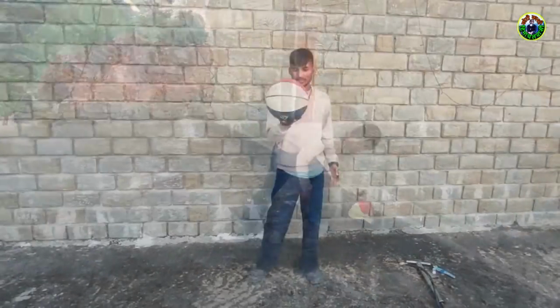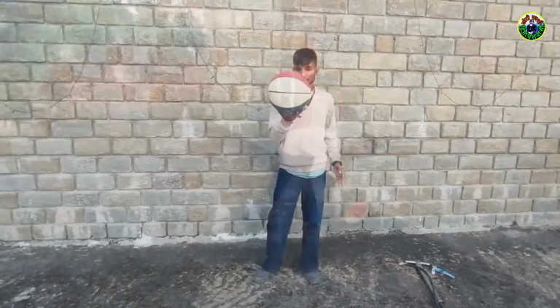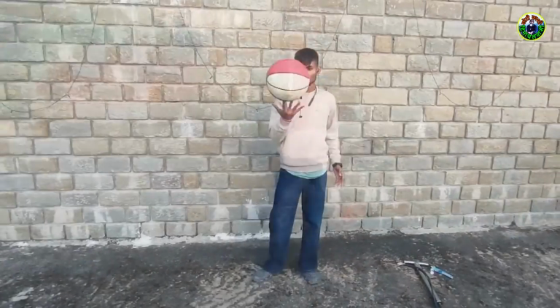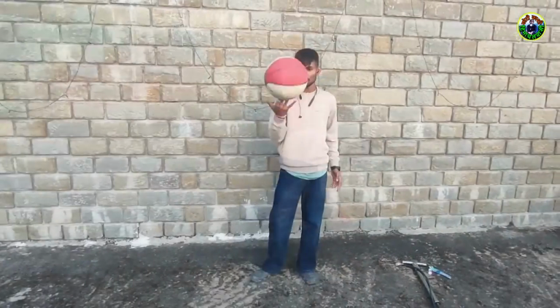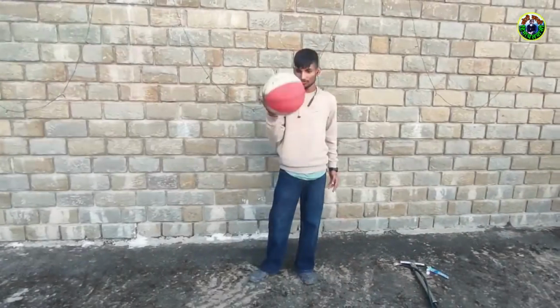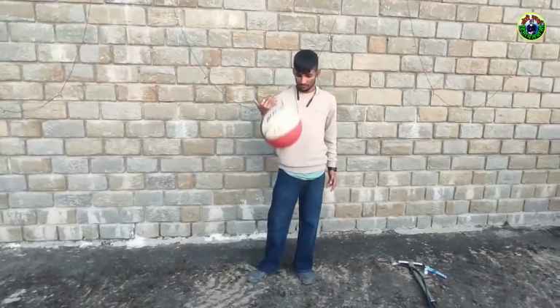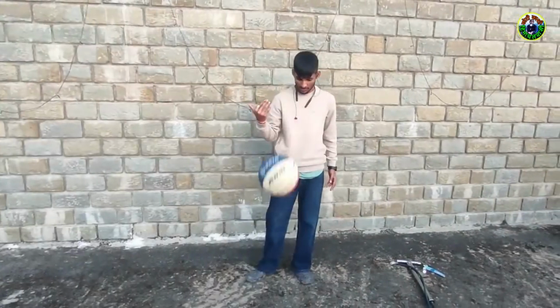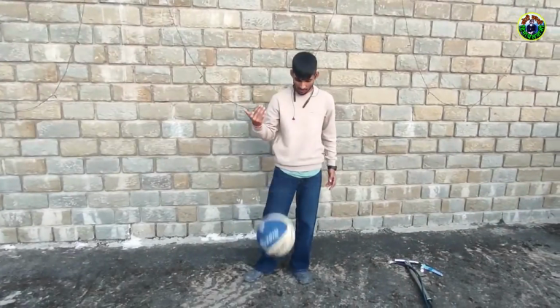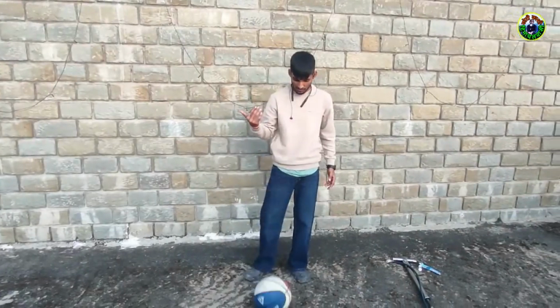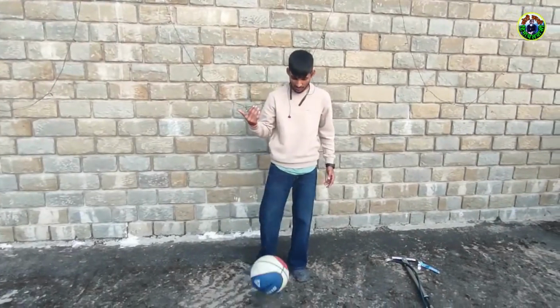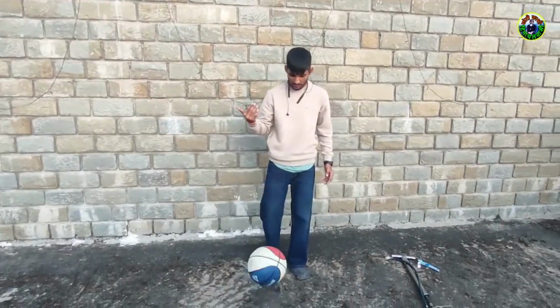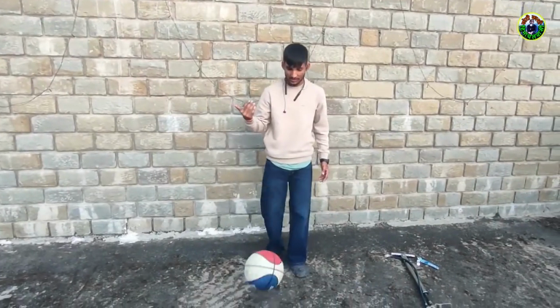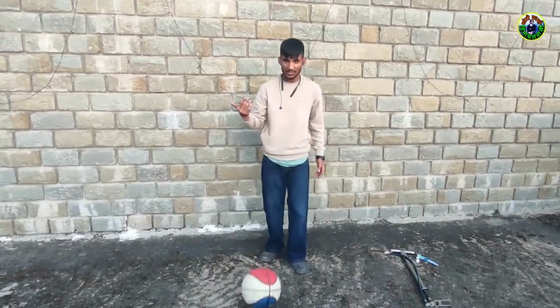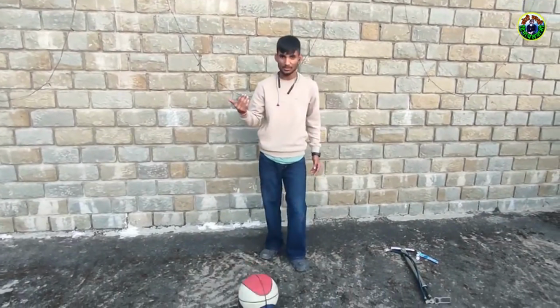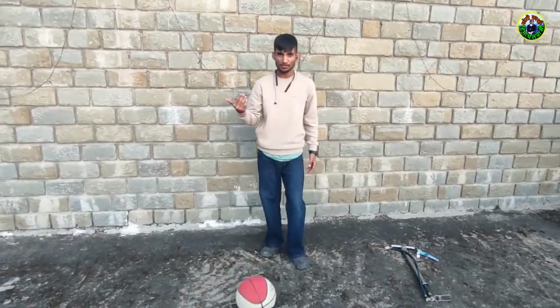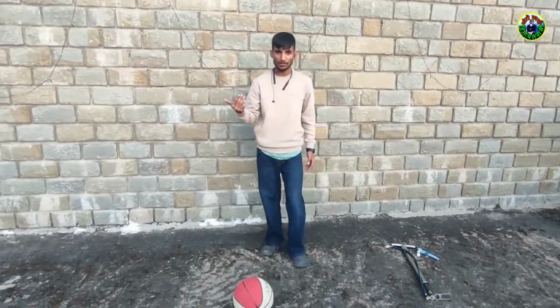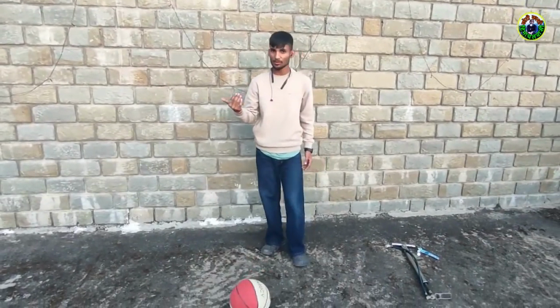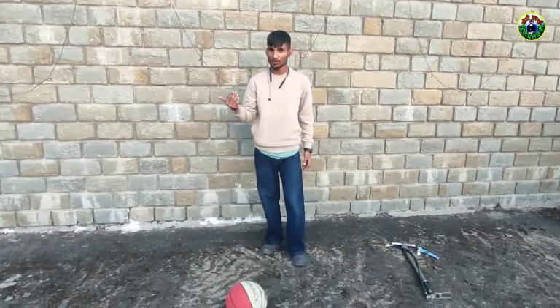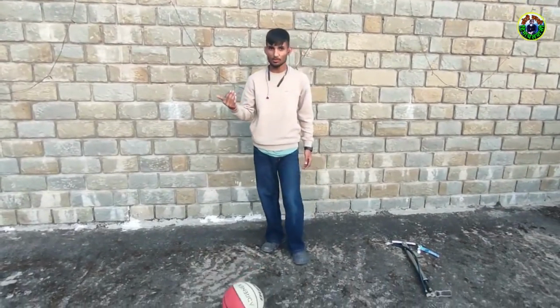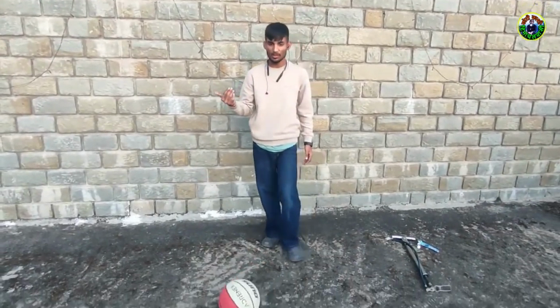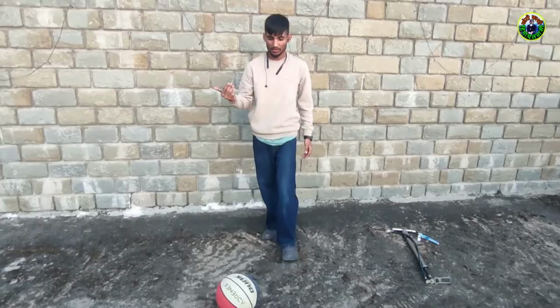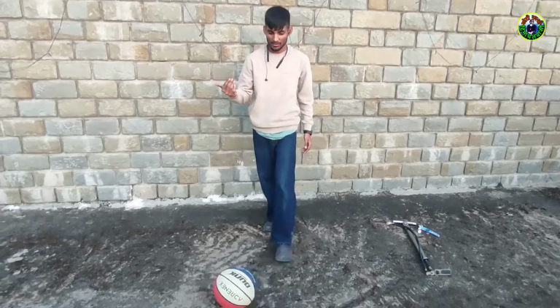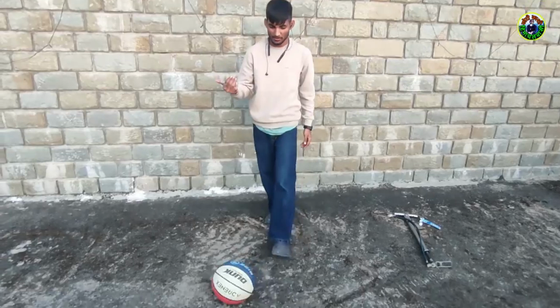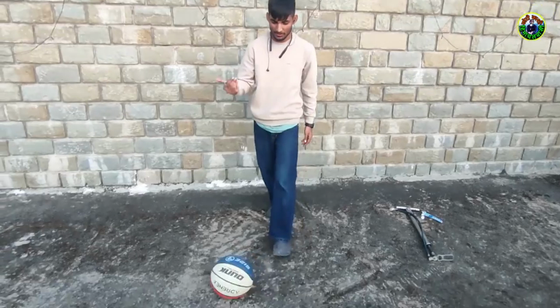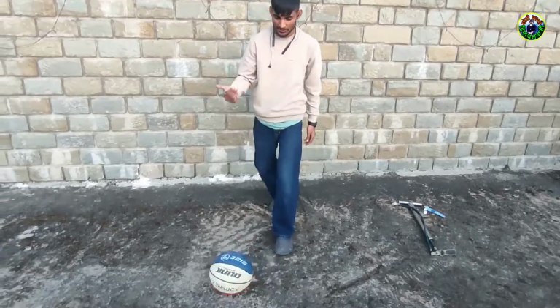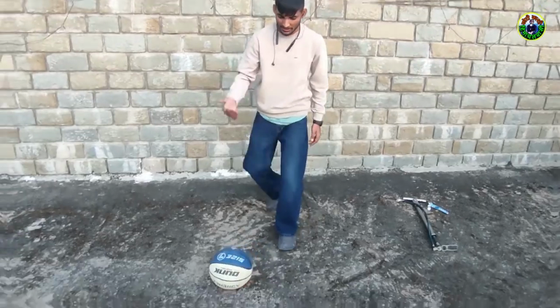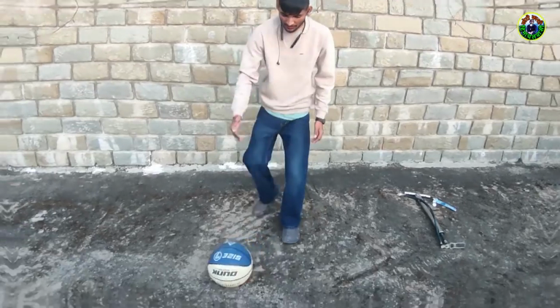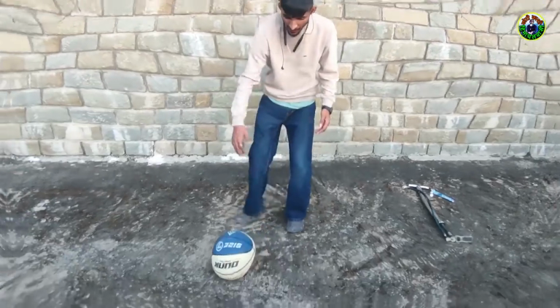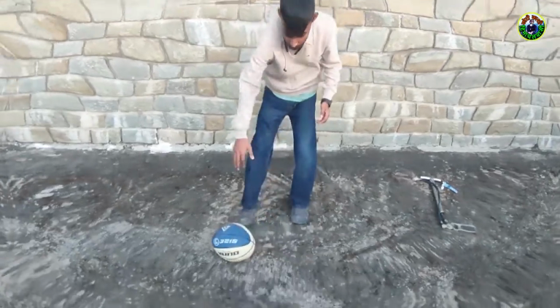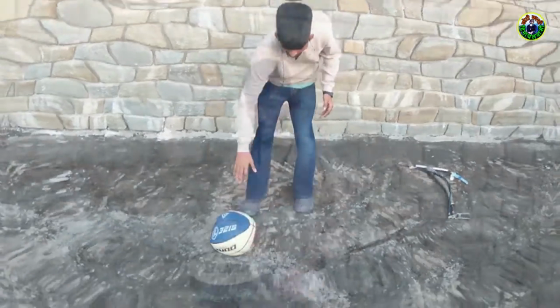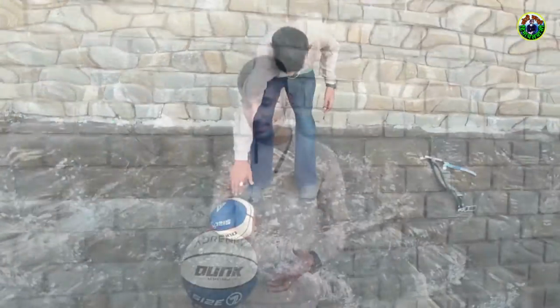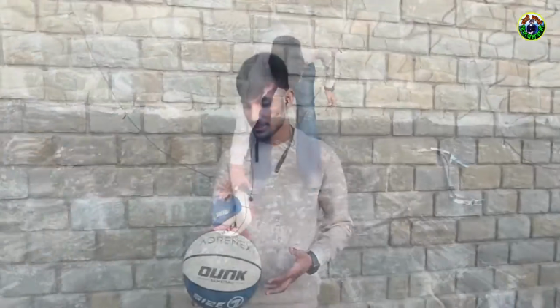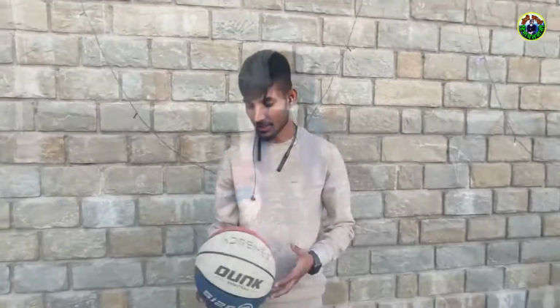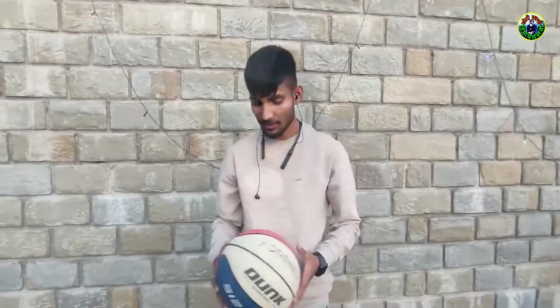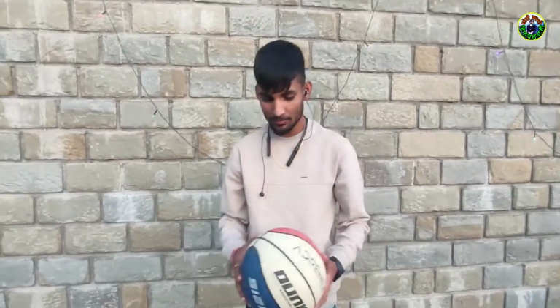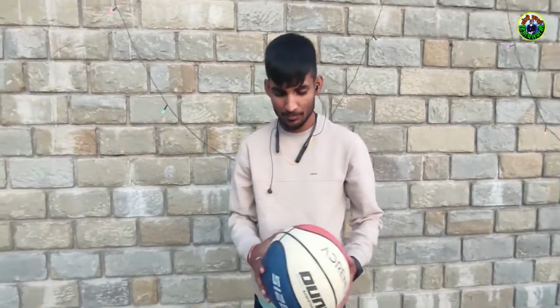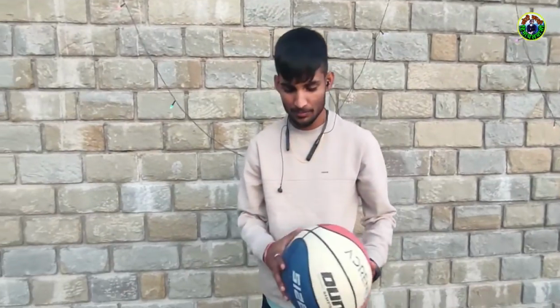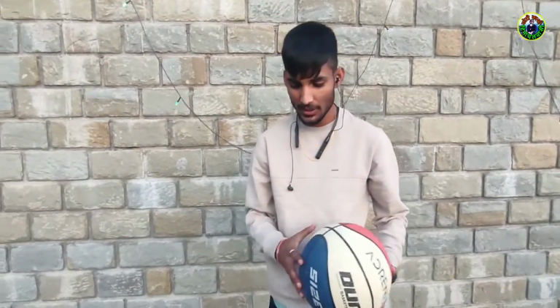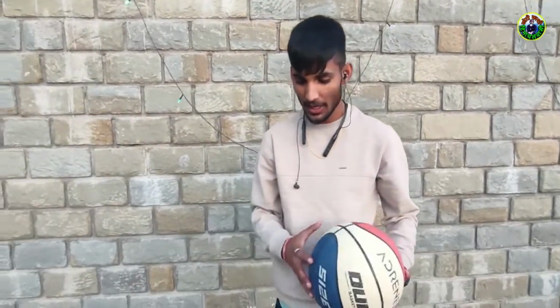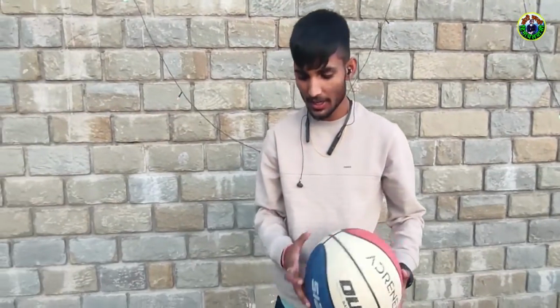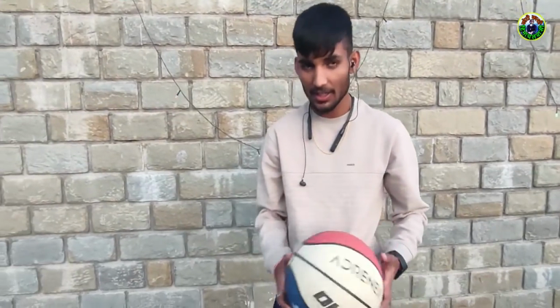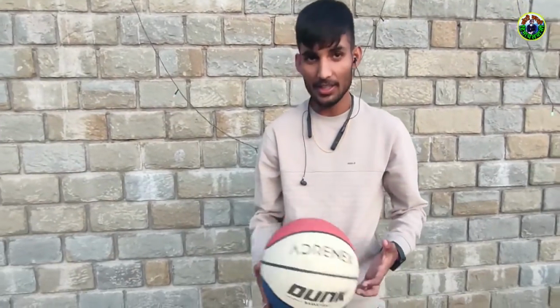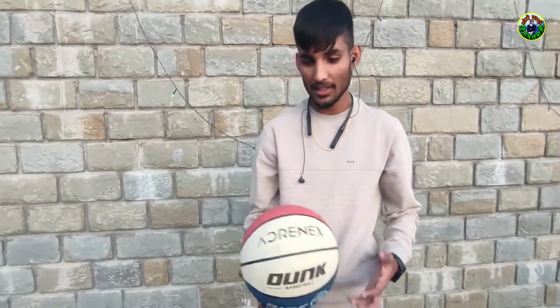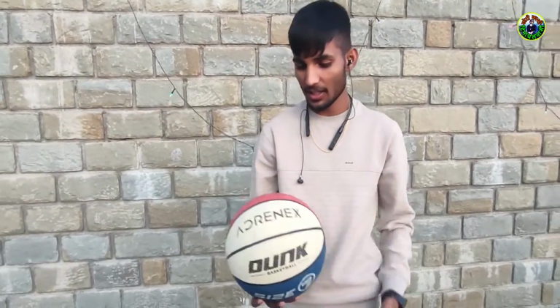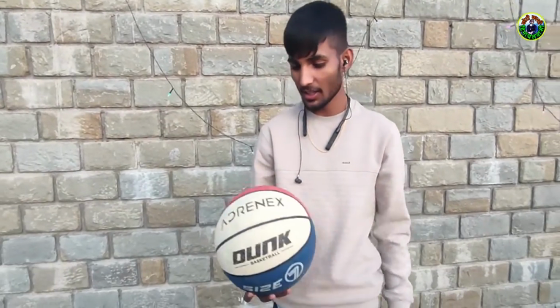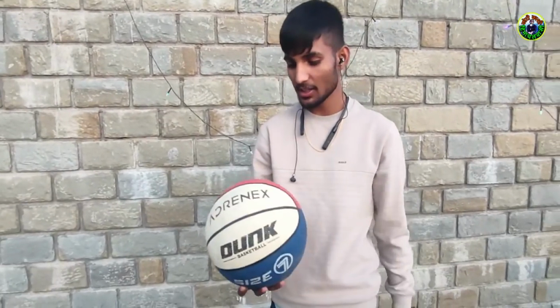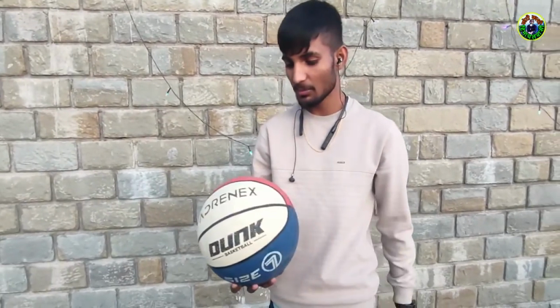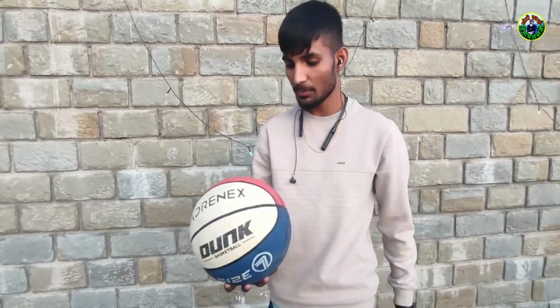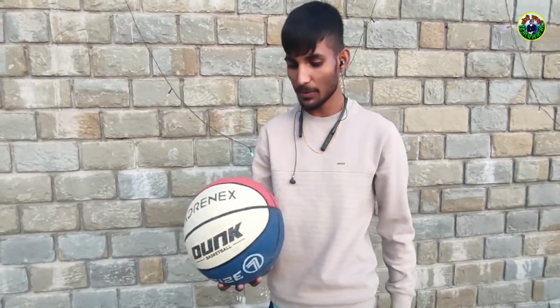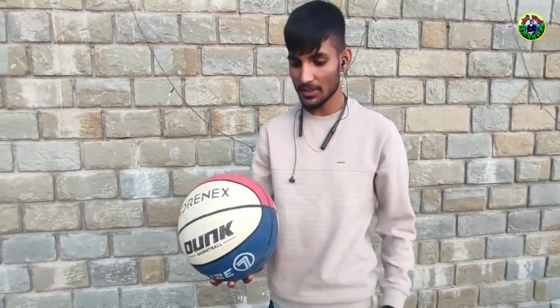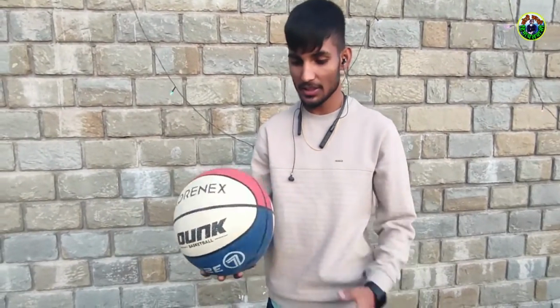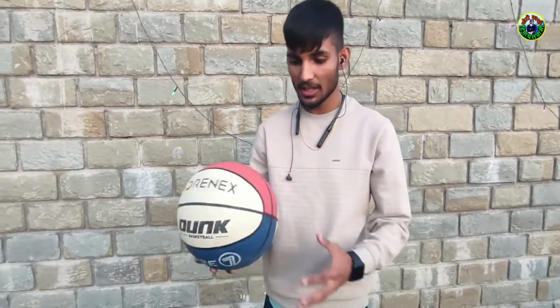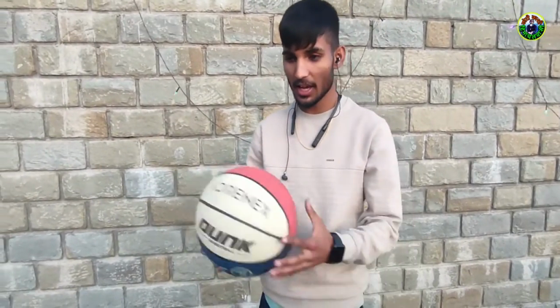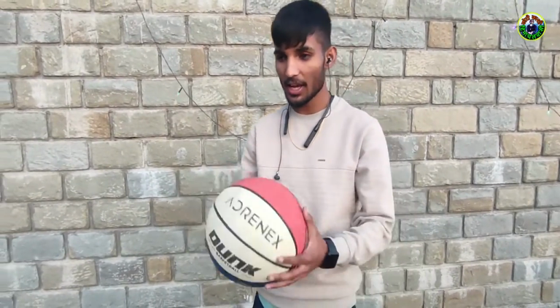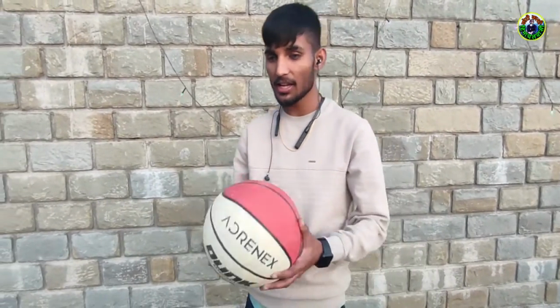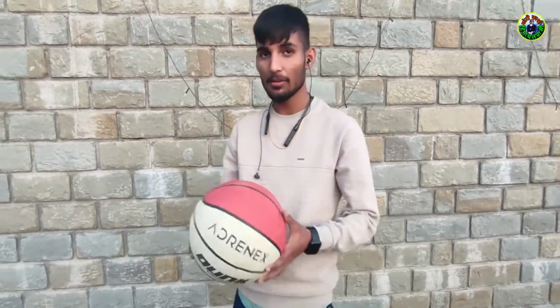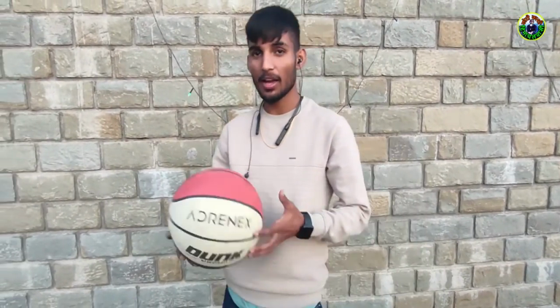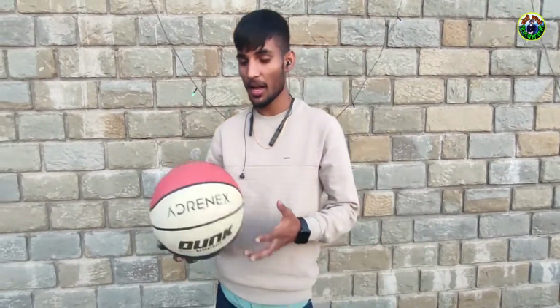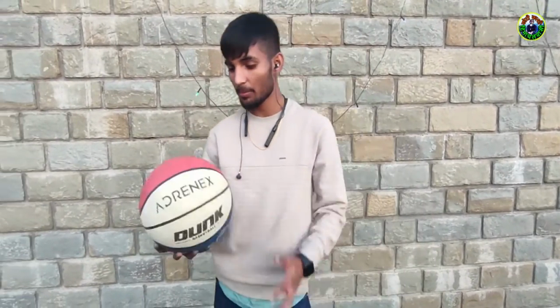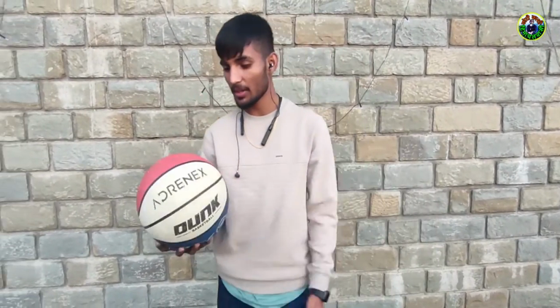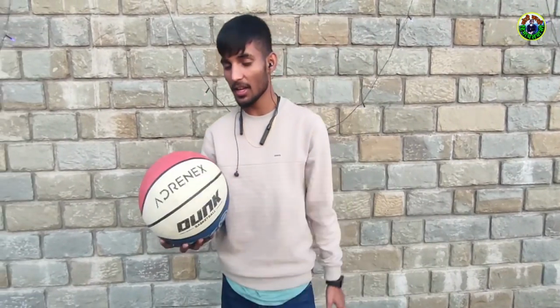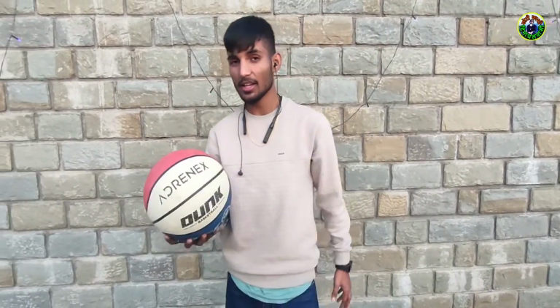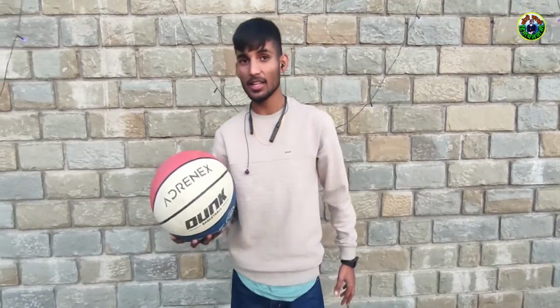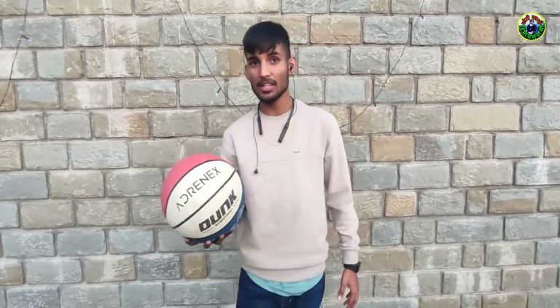You can see it — so guys, we will check whether there is a puncture or not.